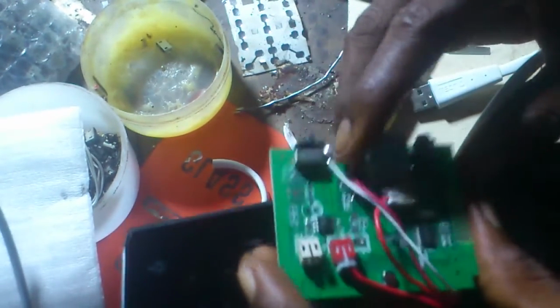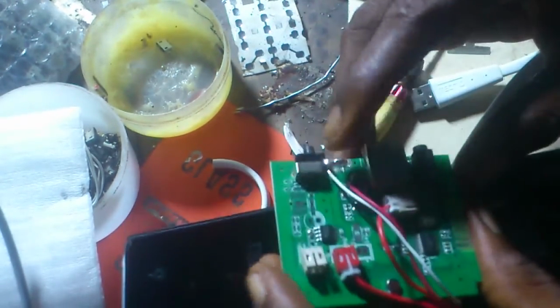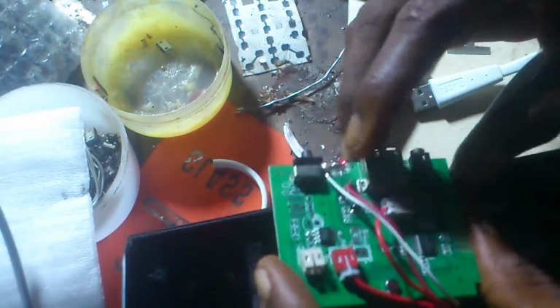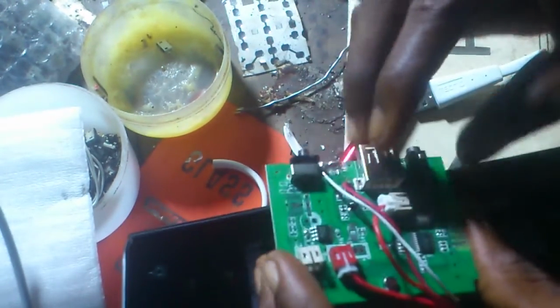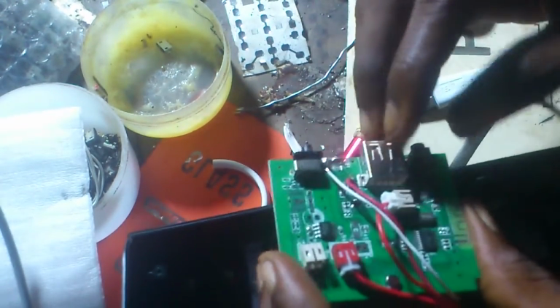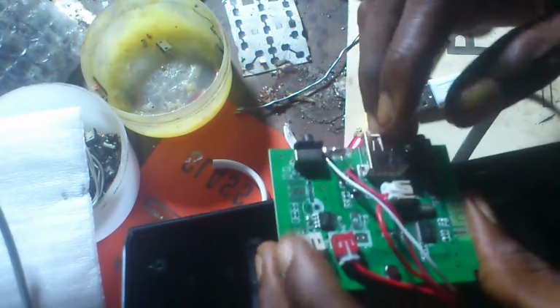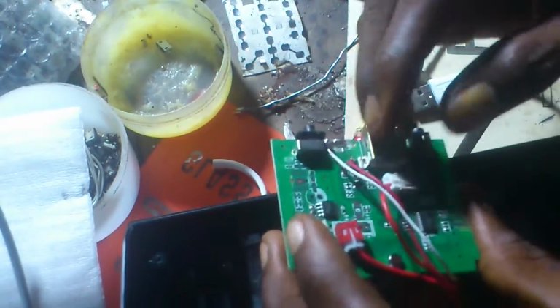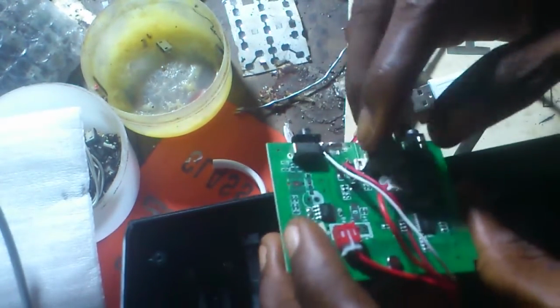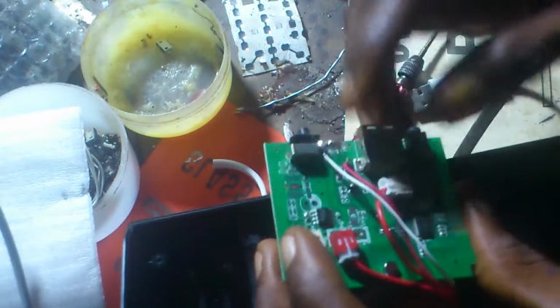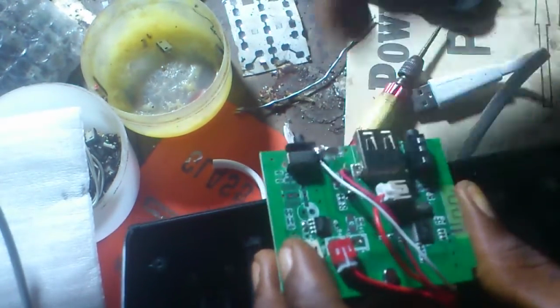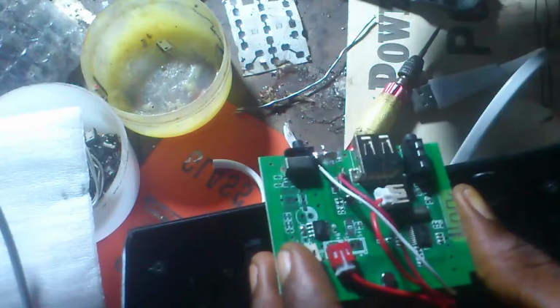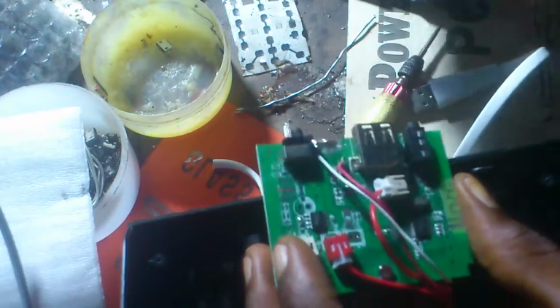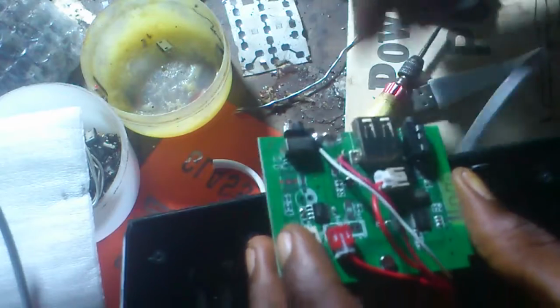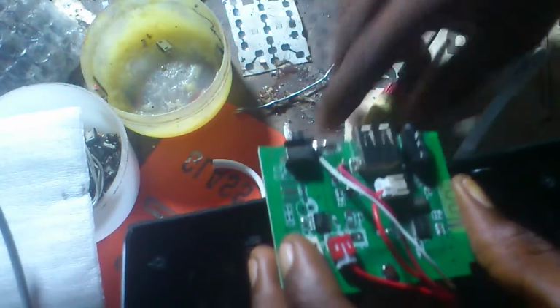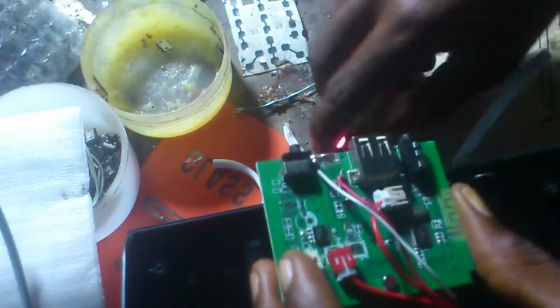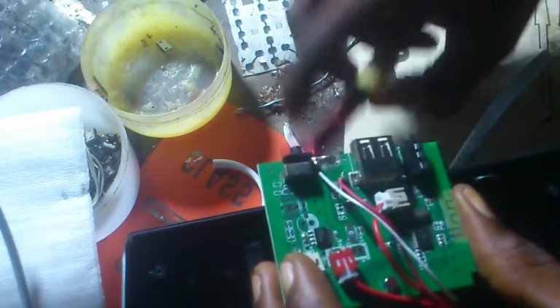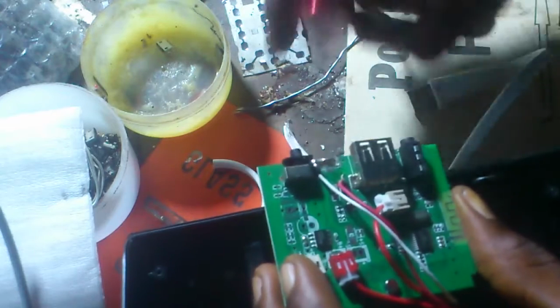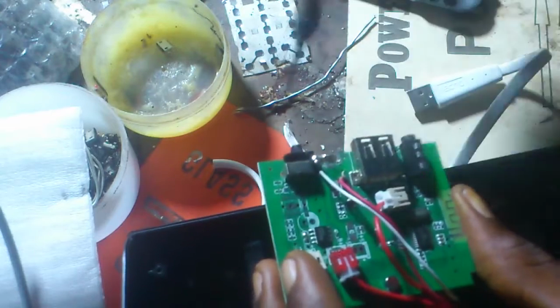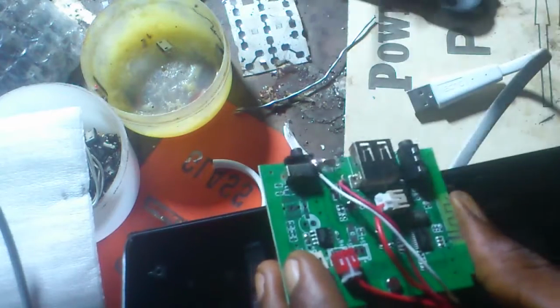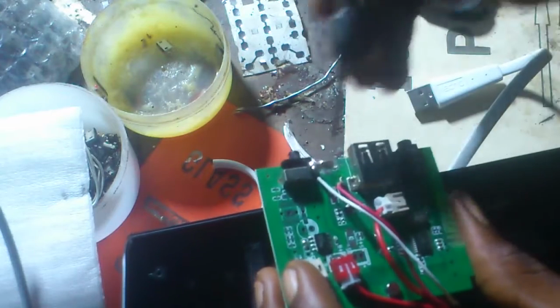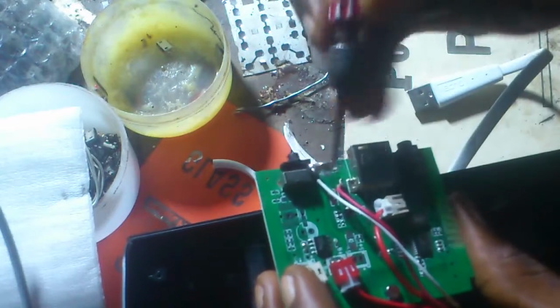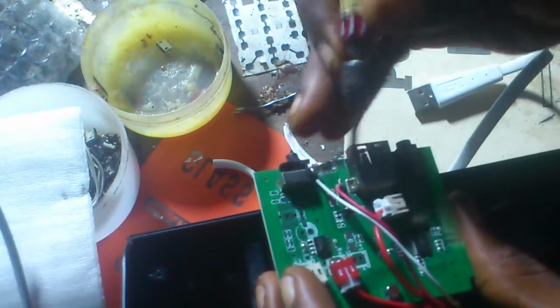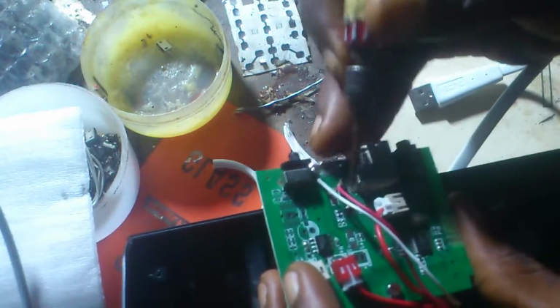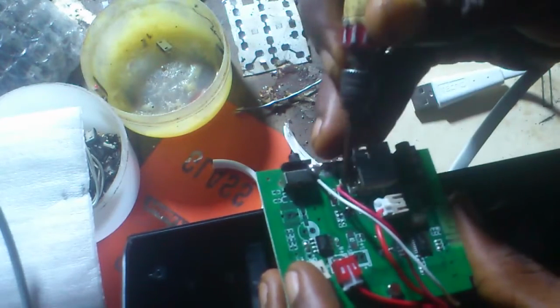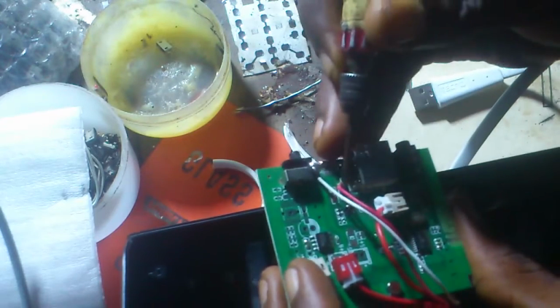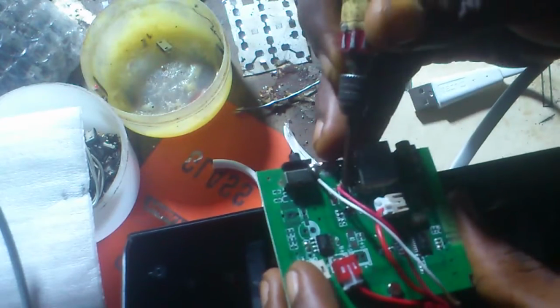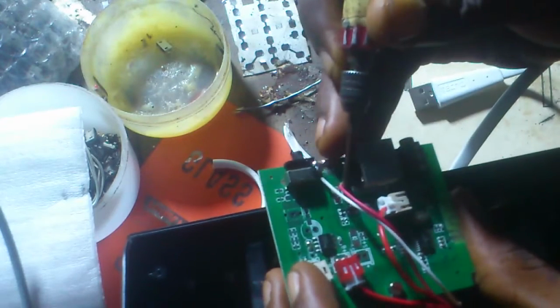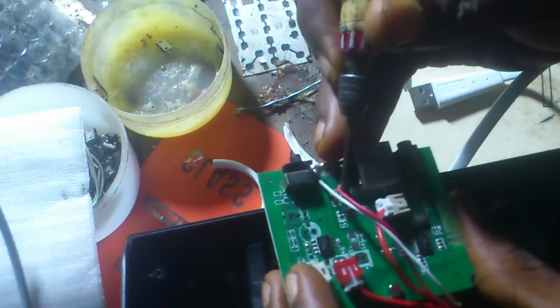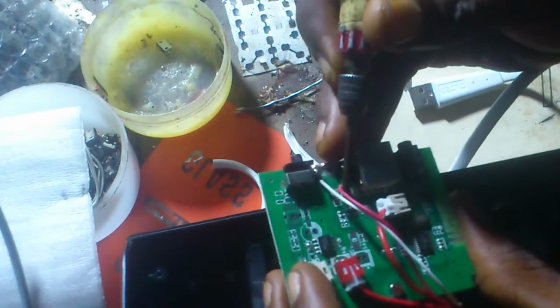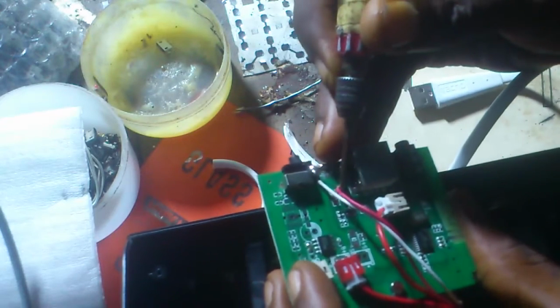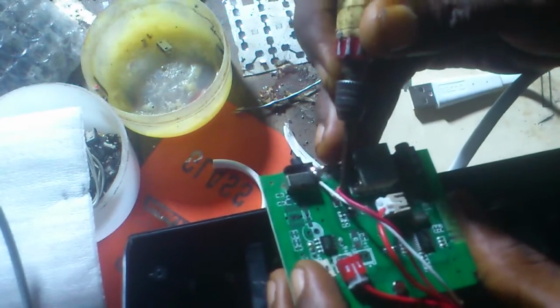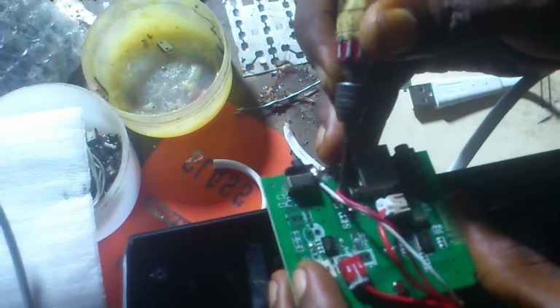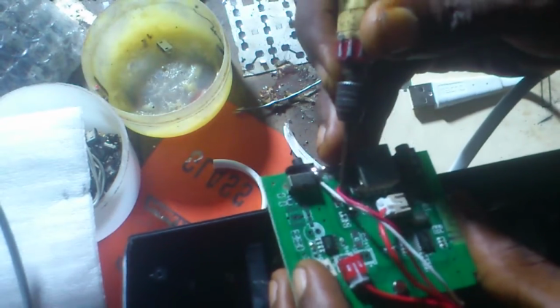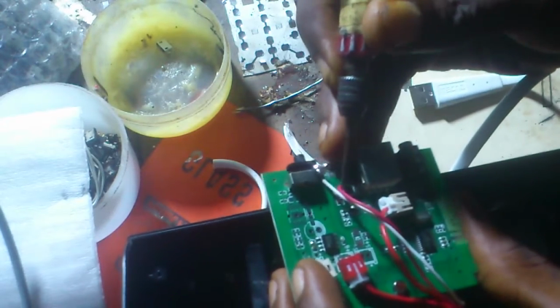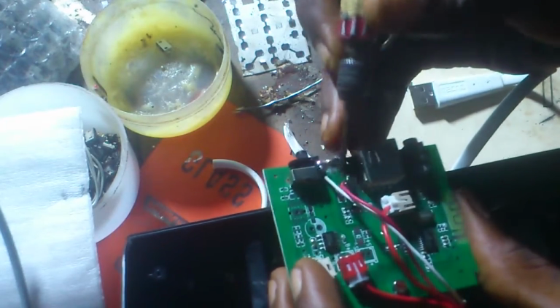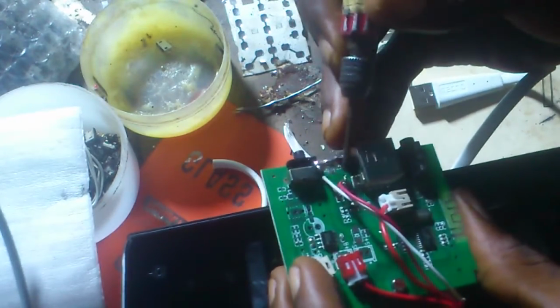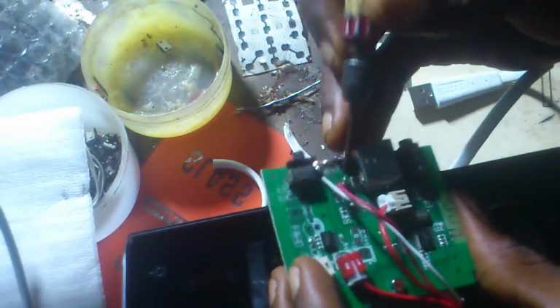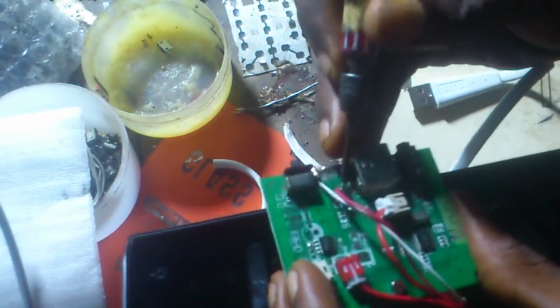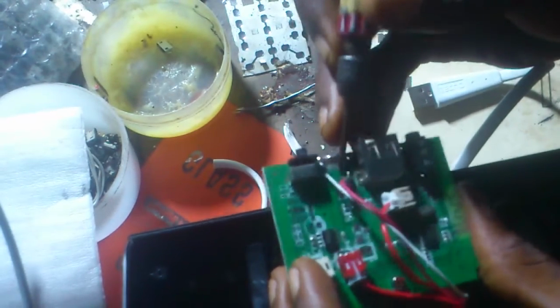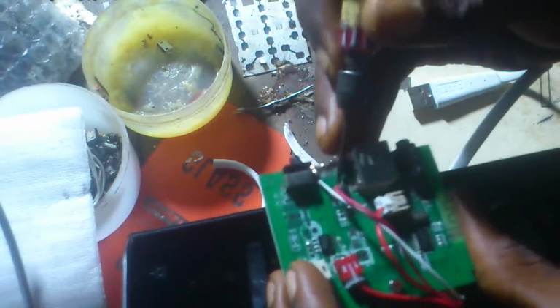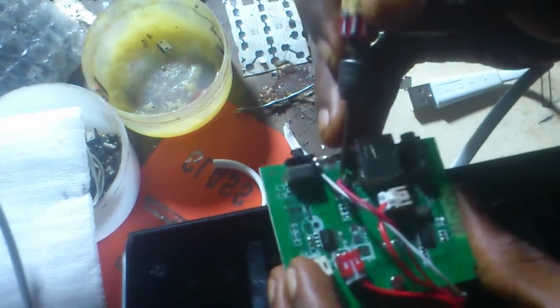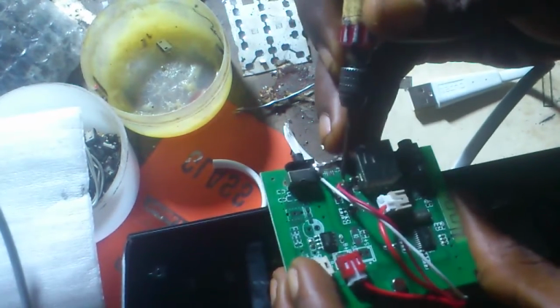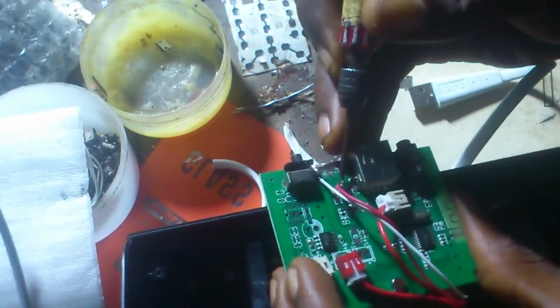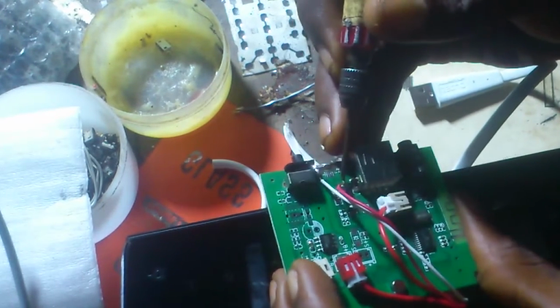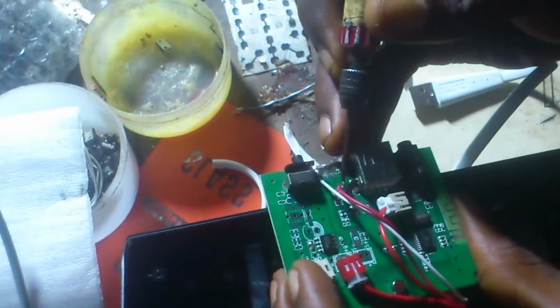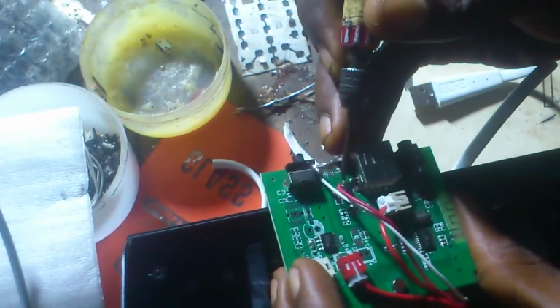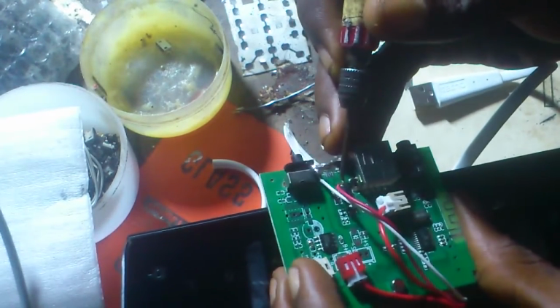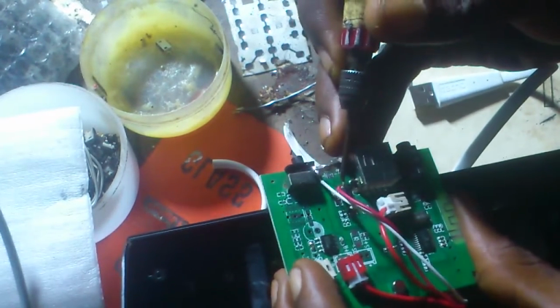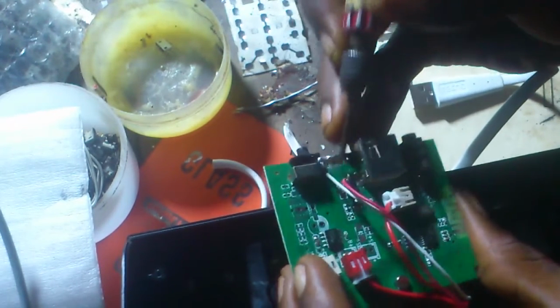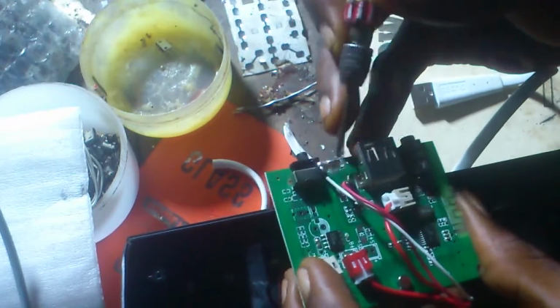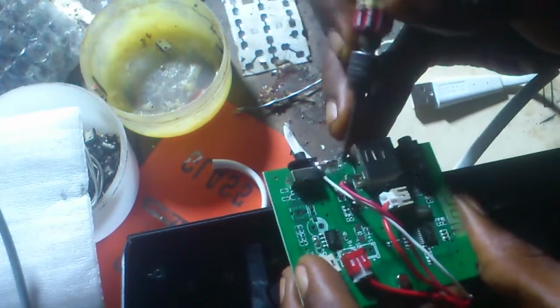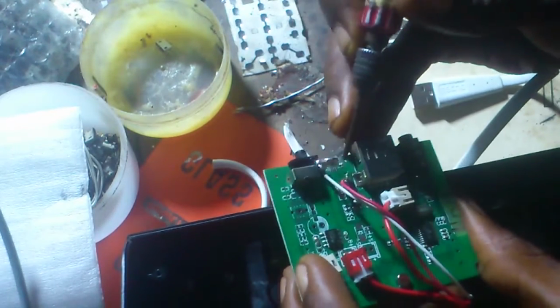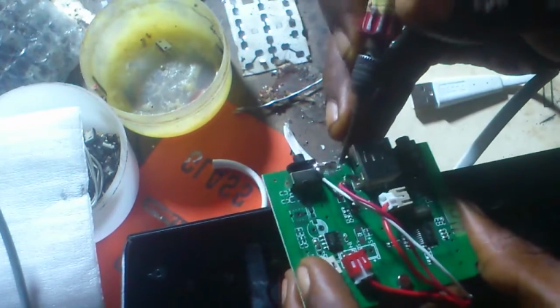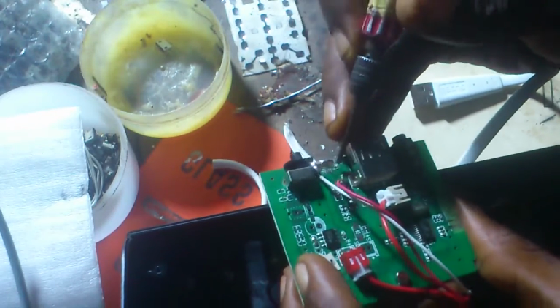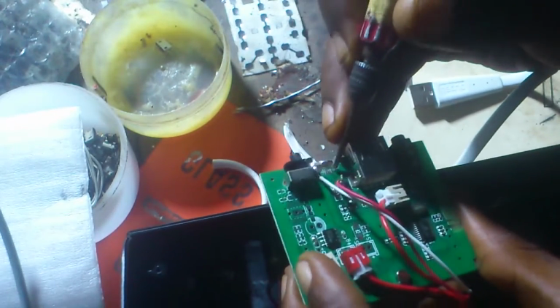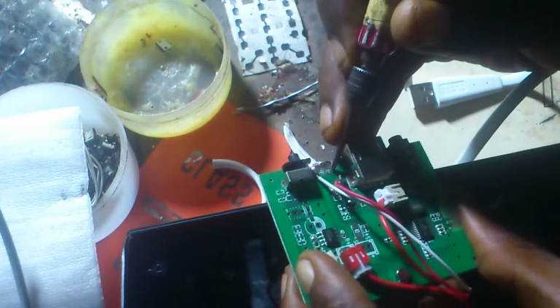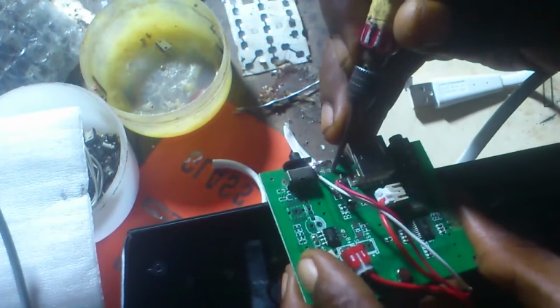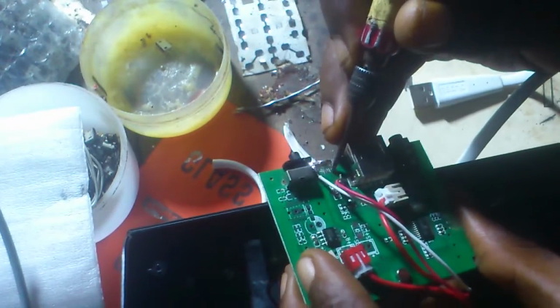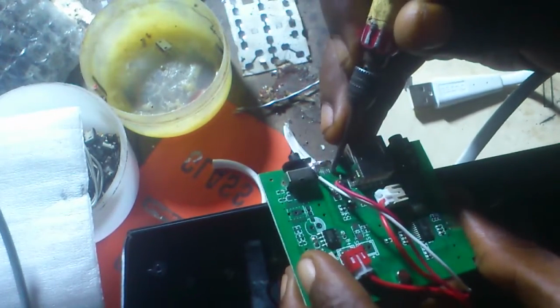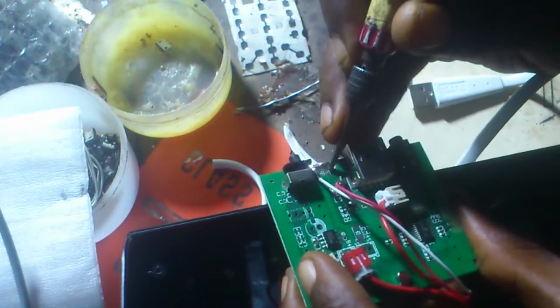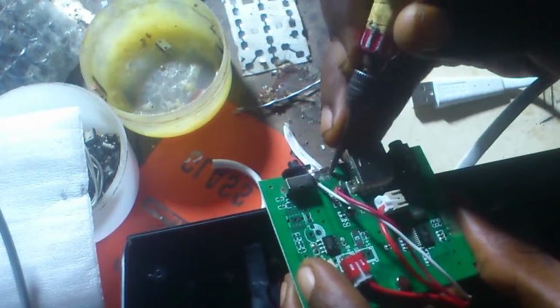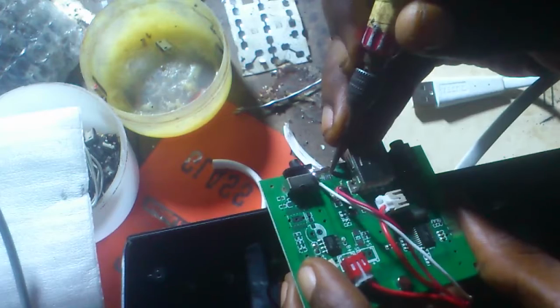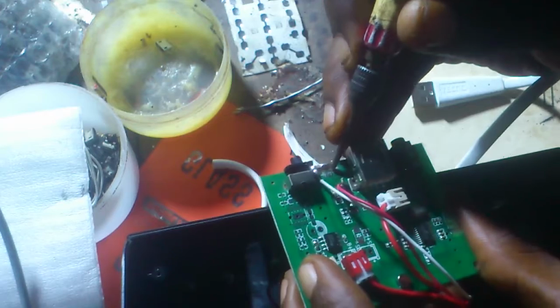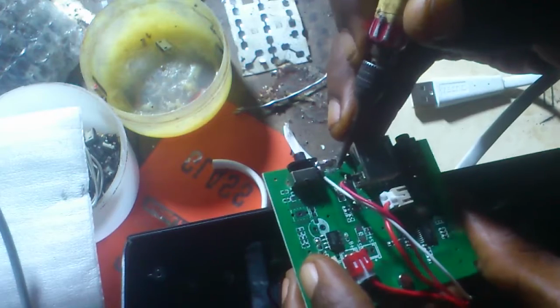You connect from this transistor, which is the red wire, to this side — the positive — on this motherboard.